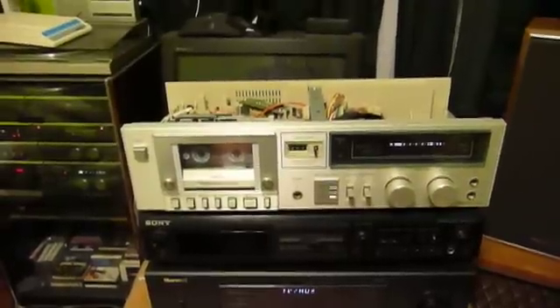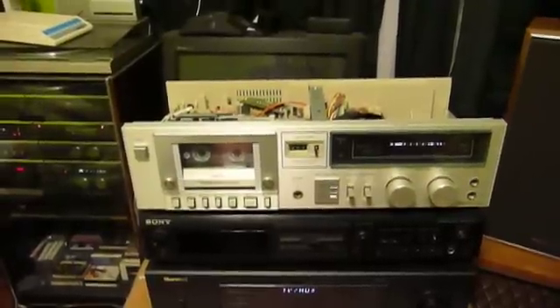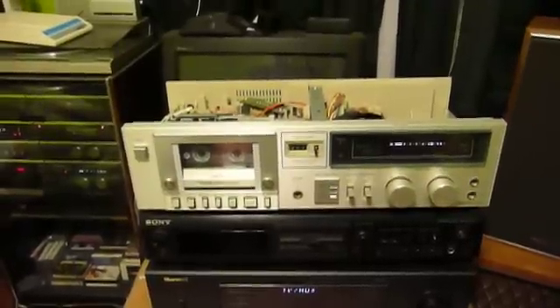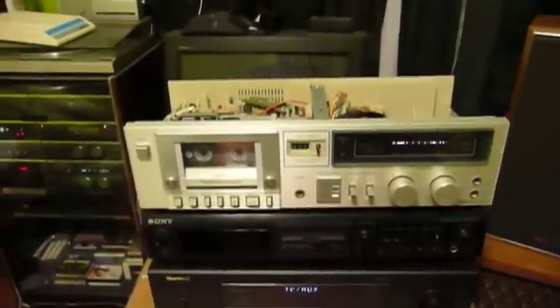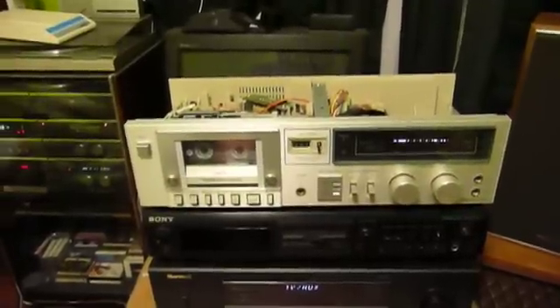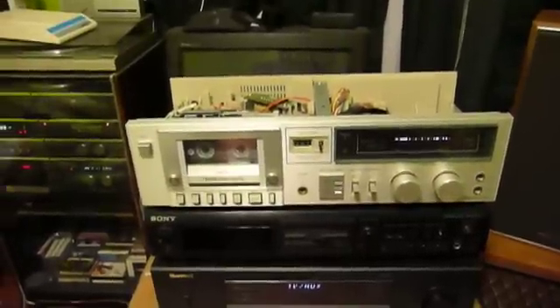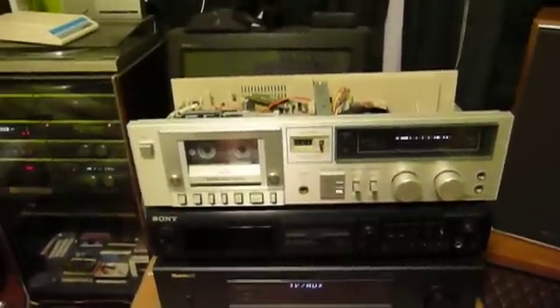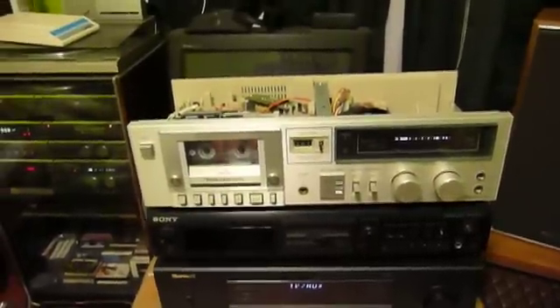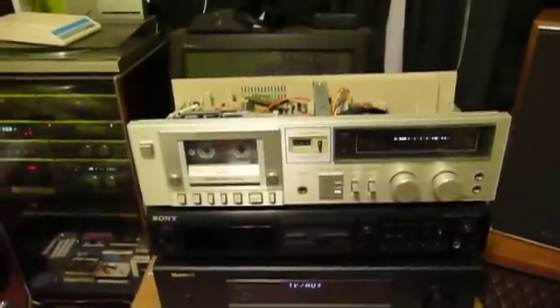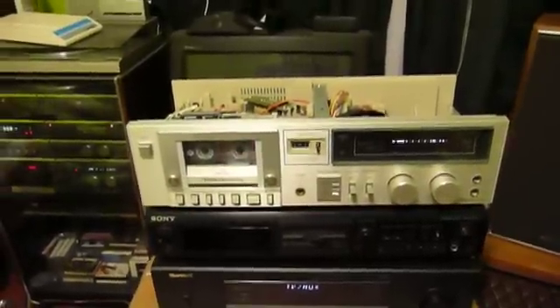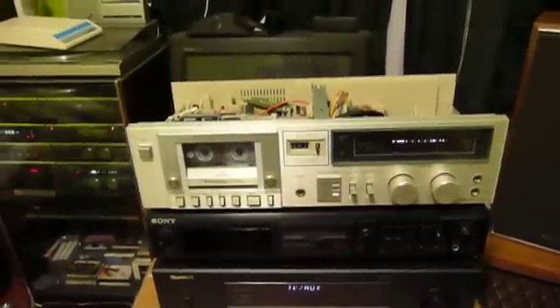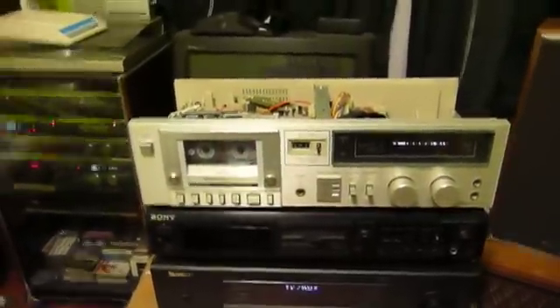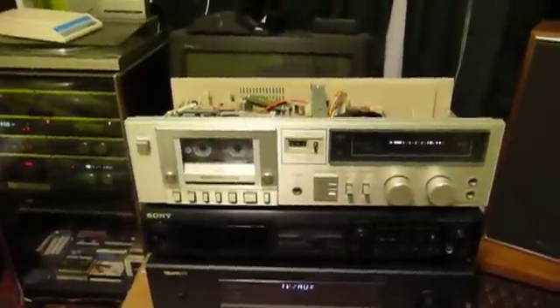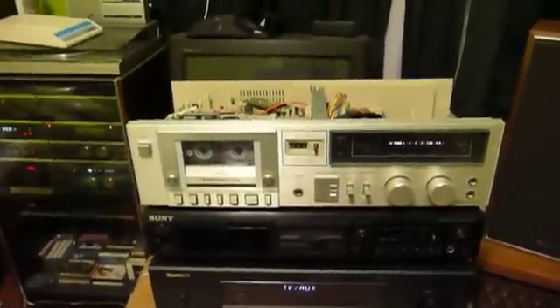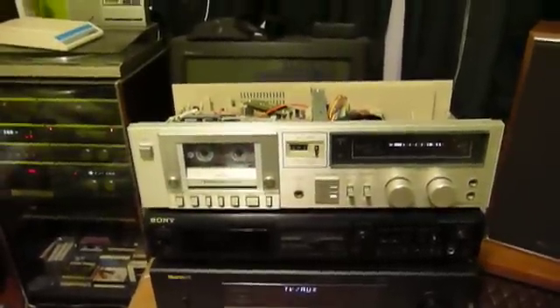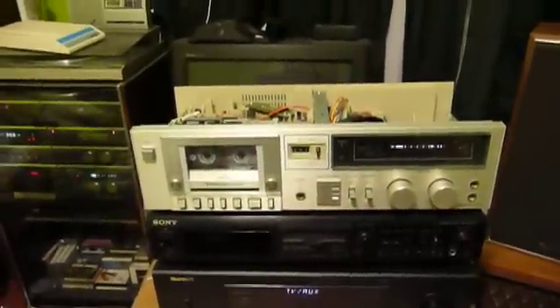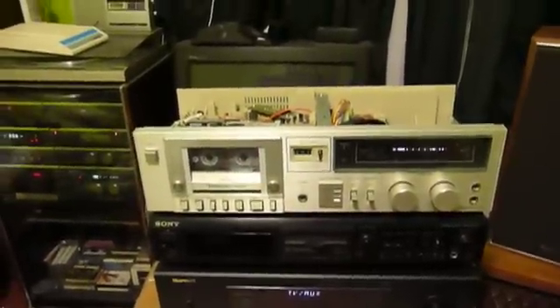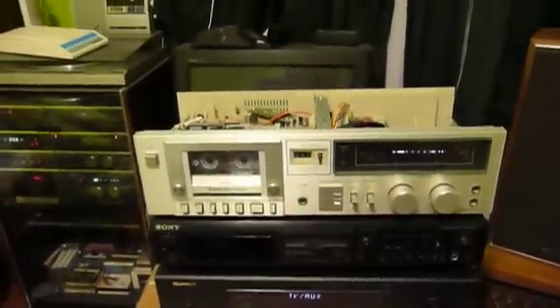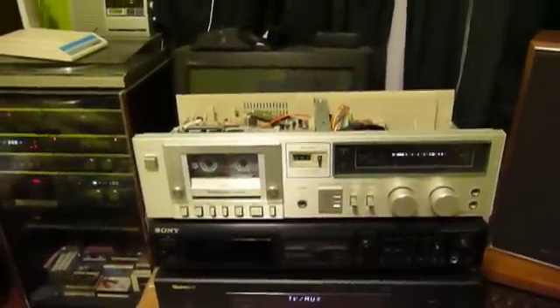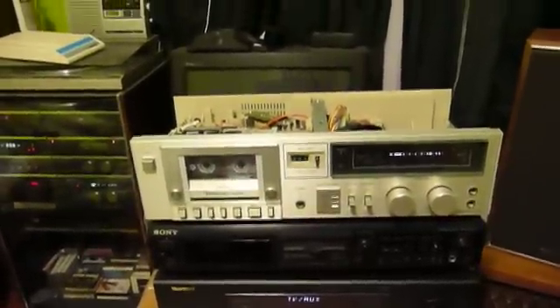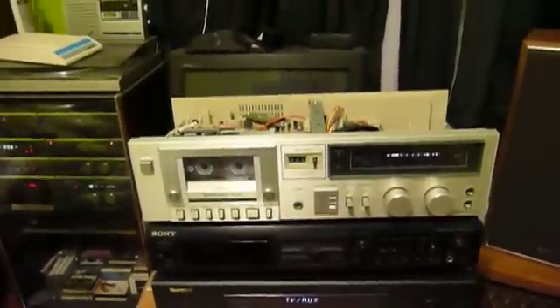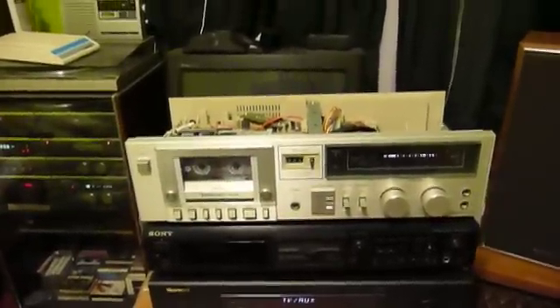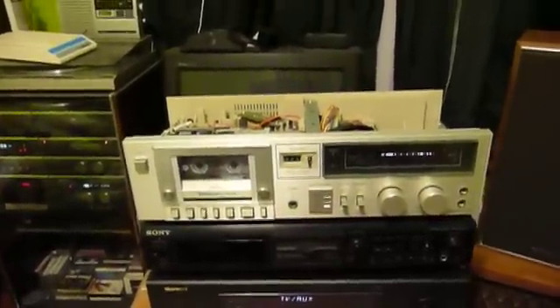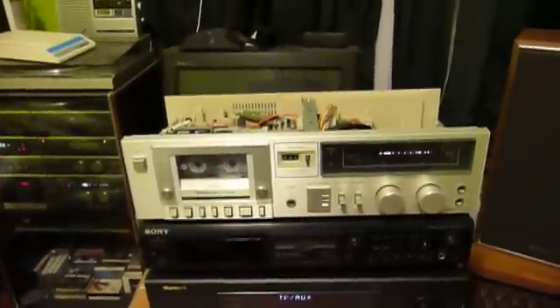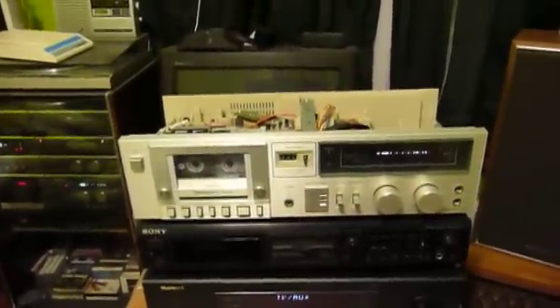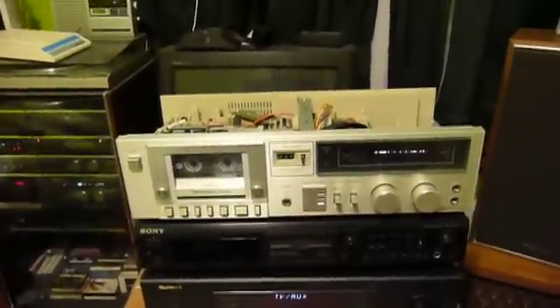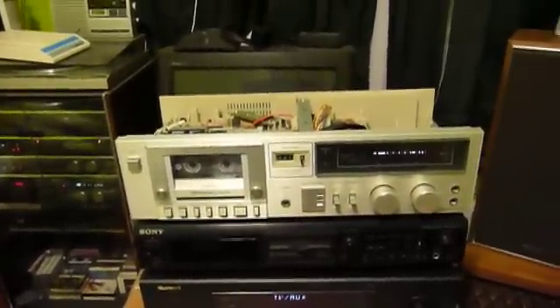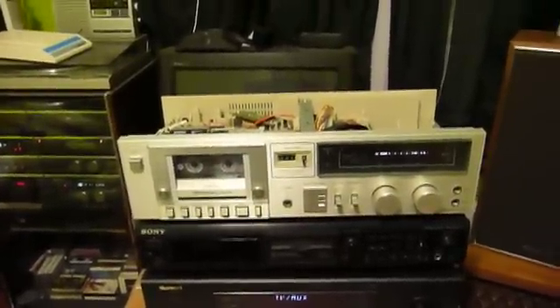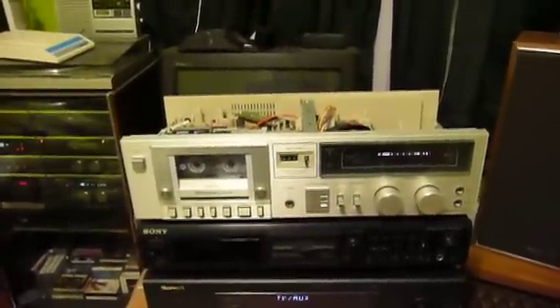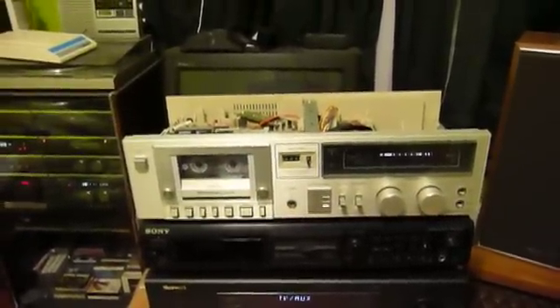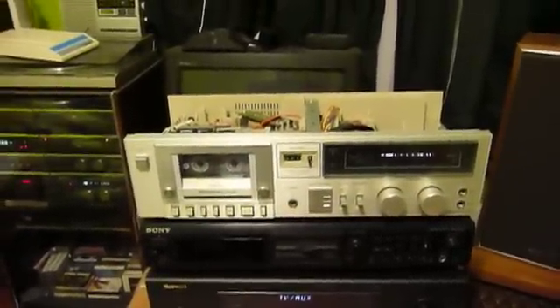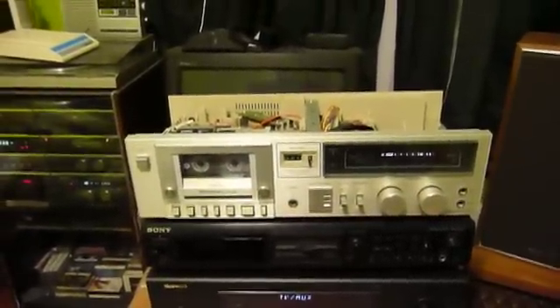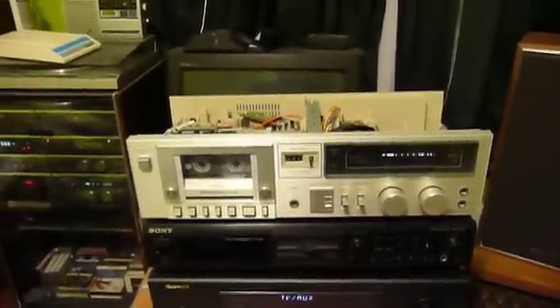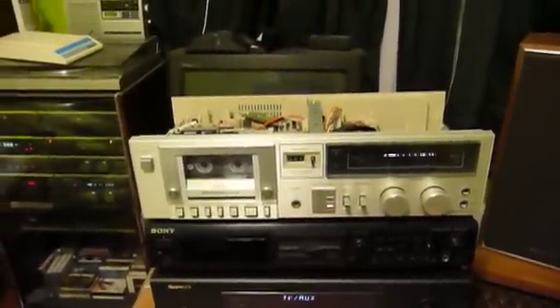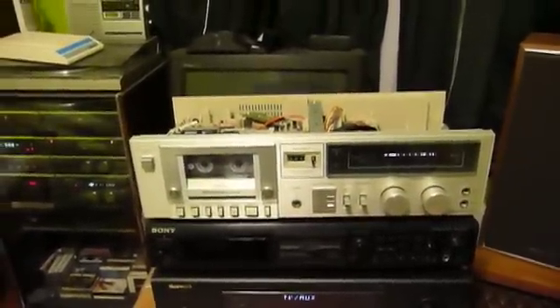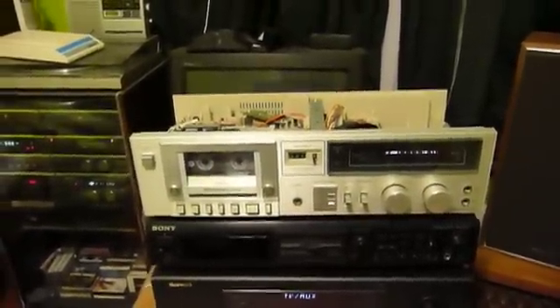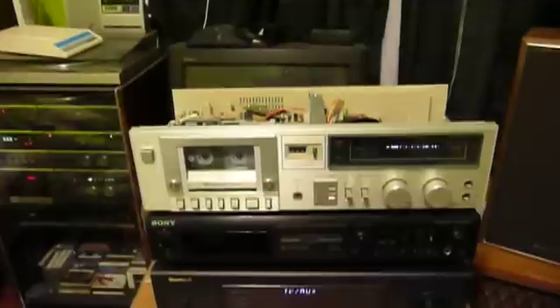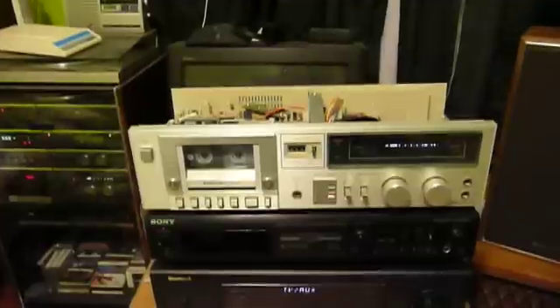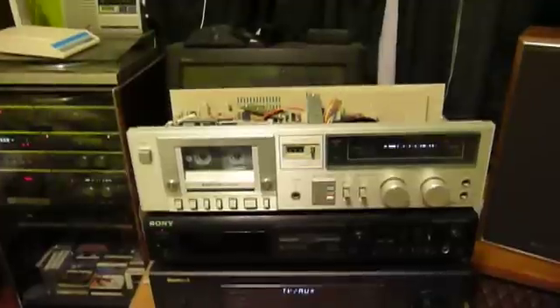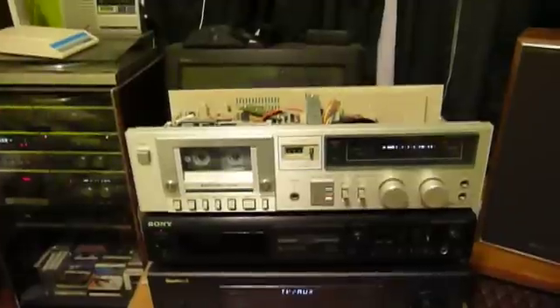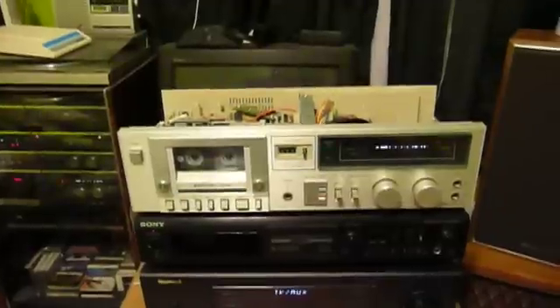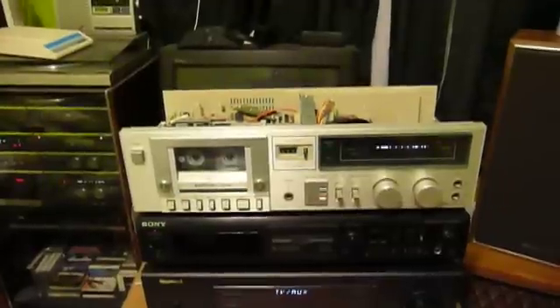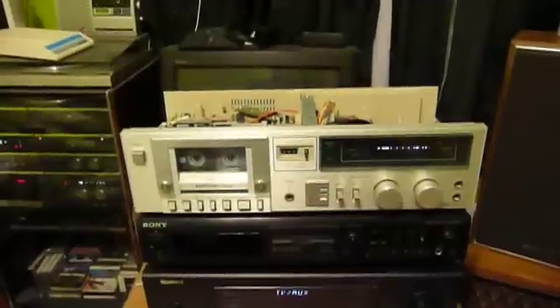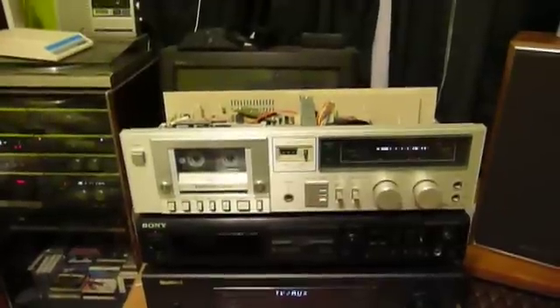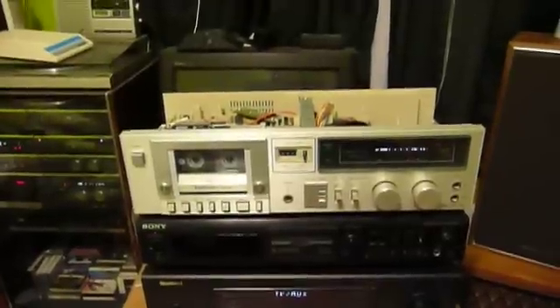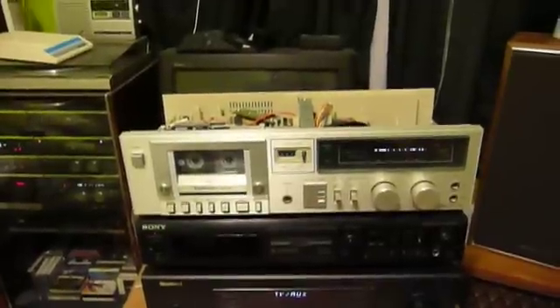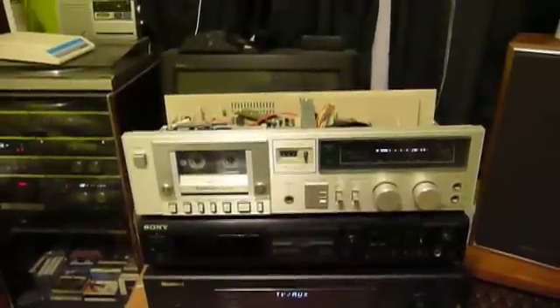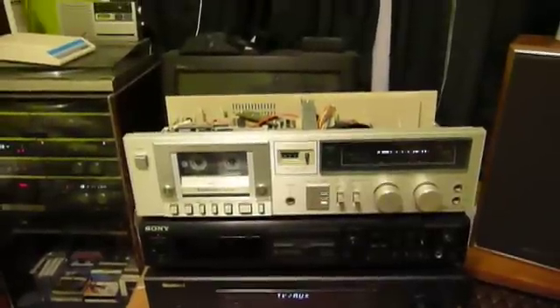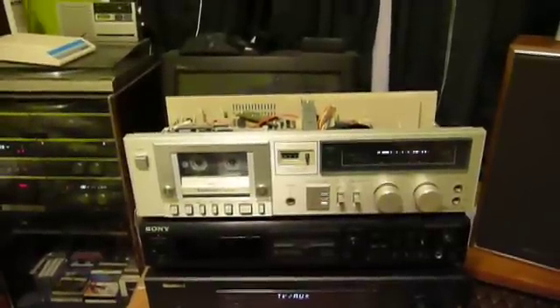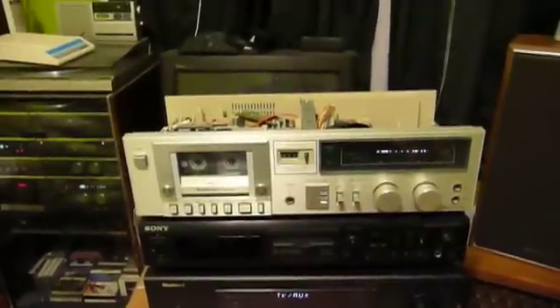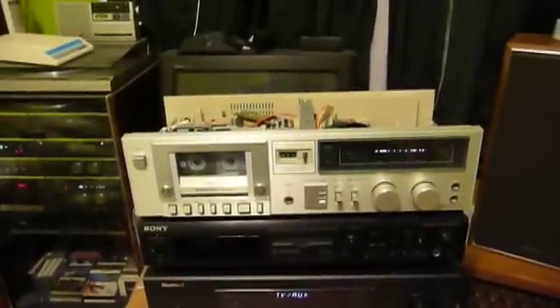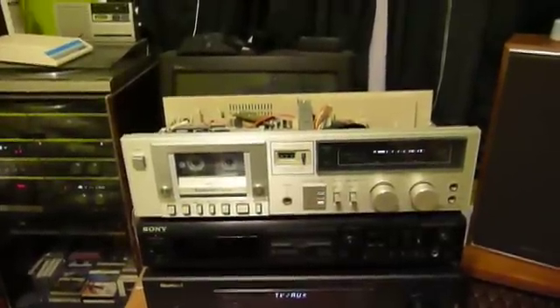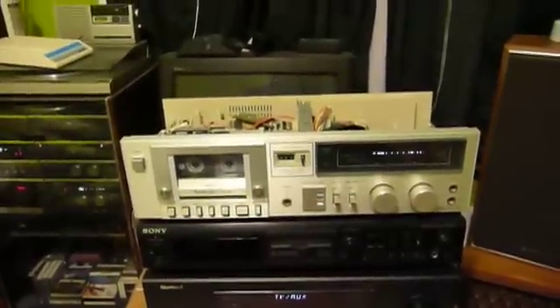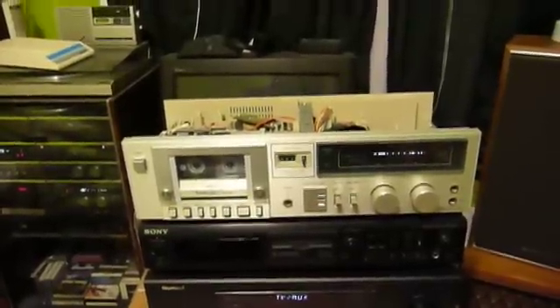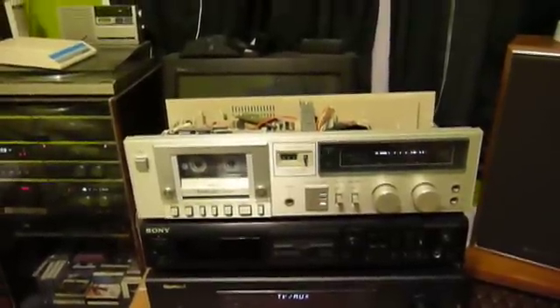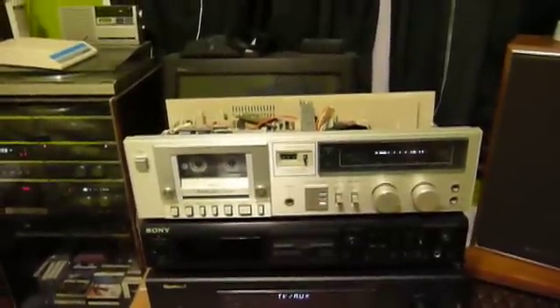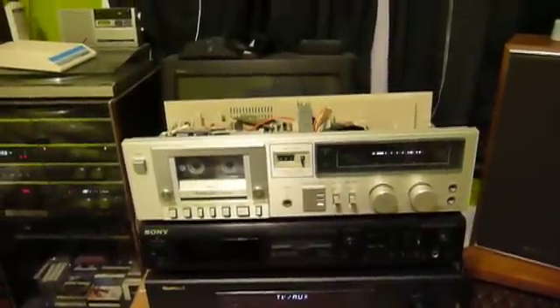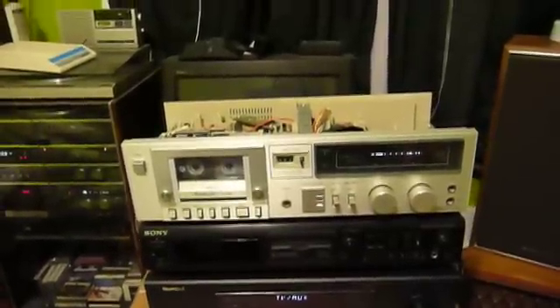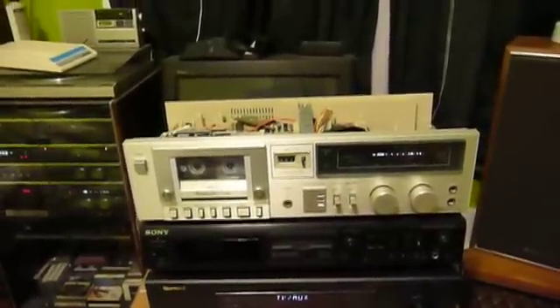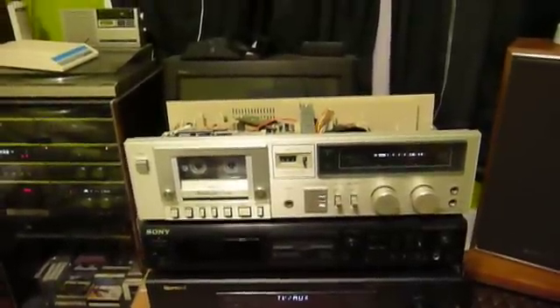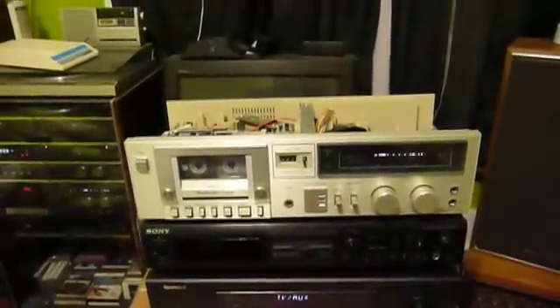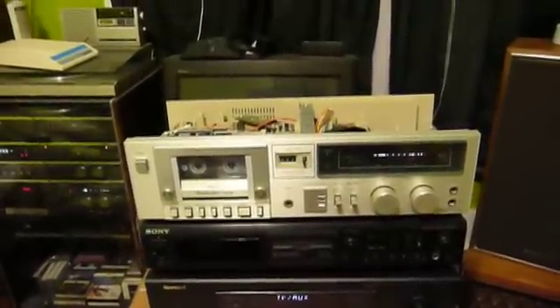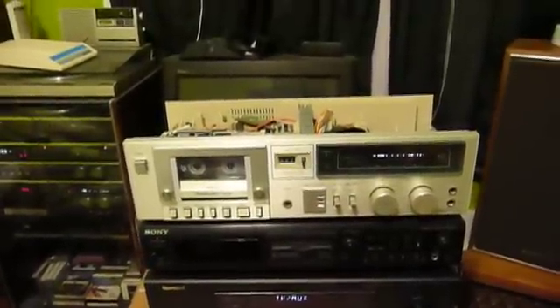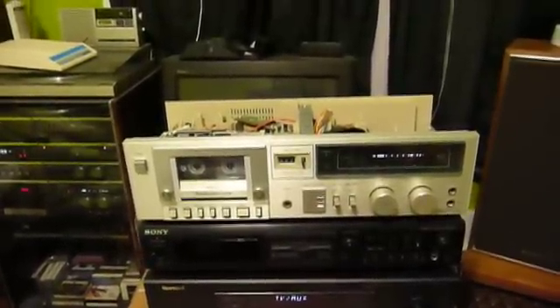Hello there again, everybody. This is UXW Bill, and hopefully this will be the last tape deck video I bore you with for a while.